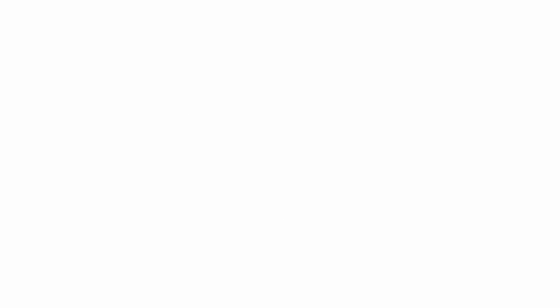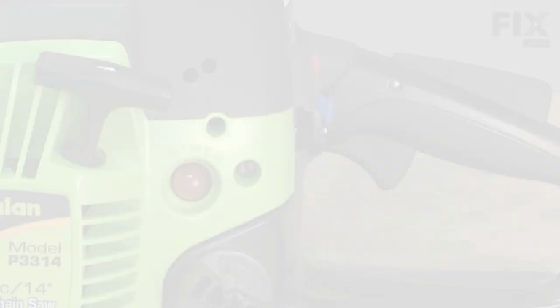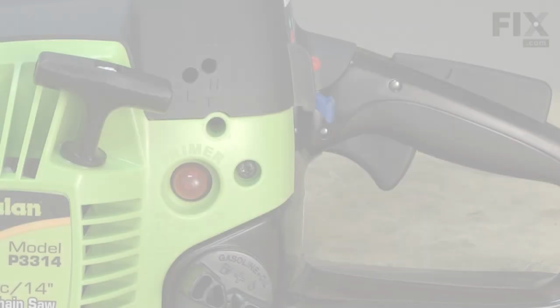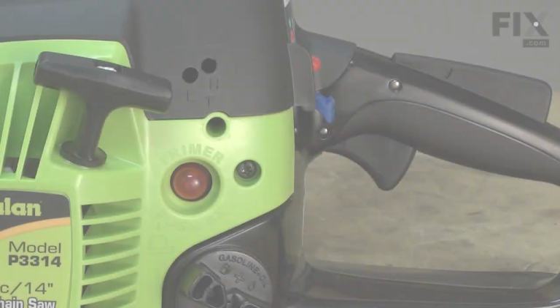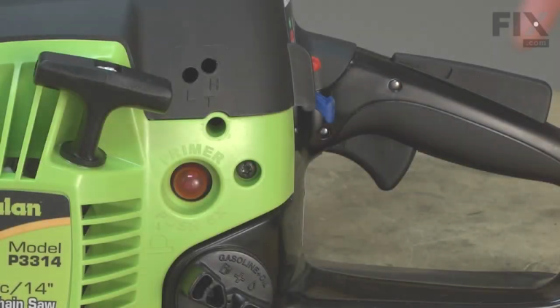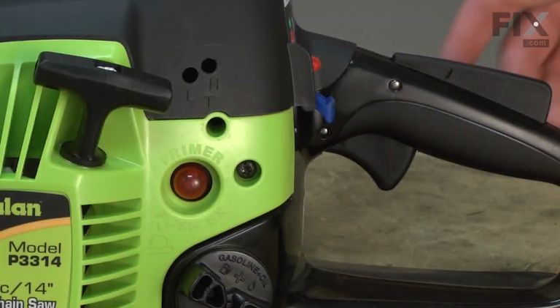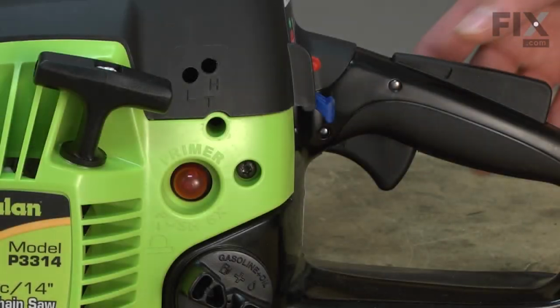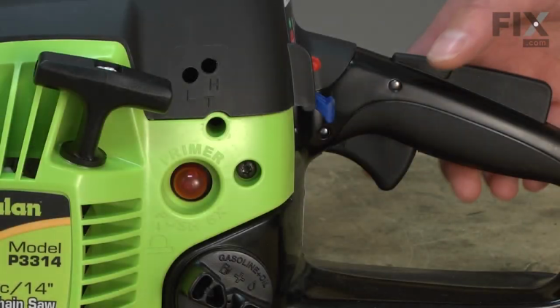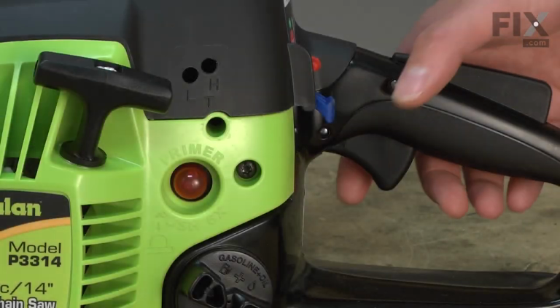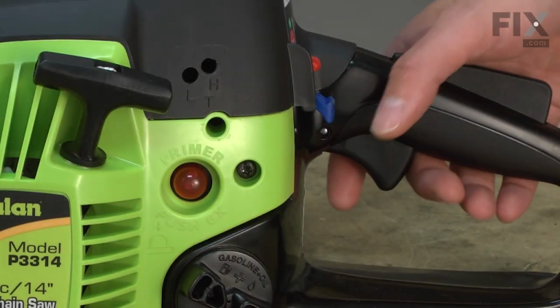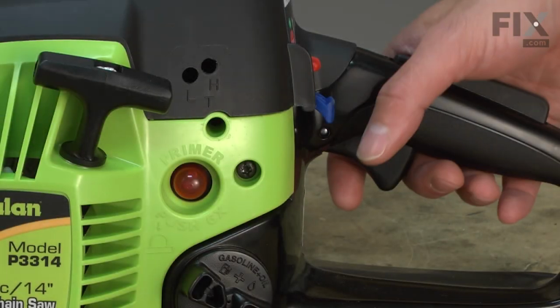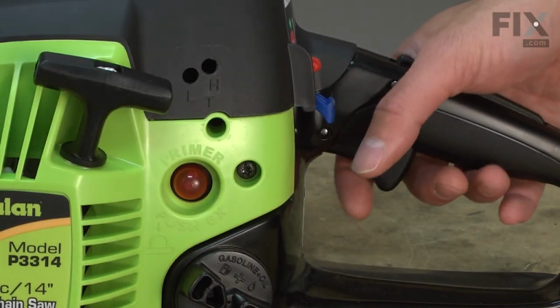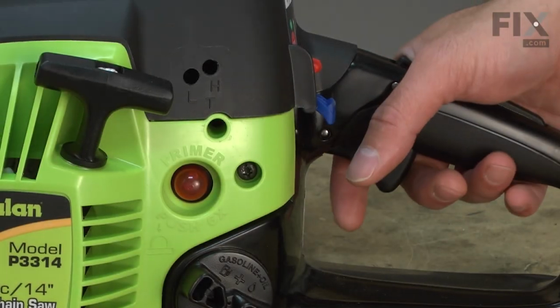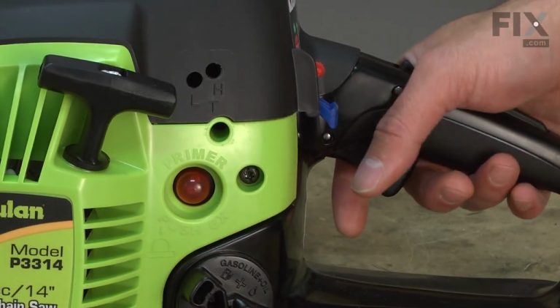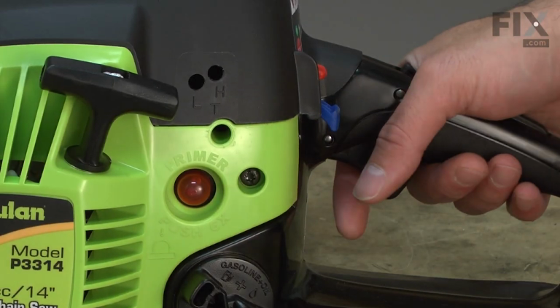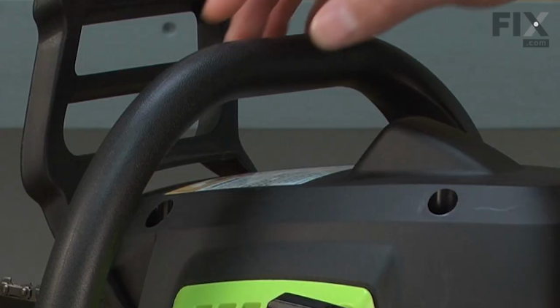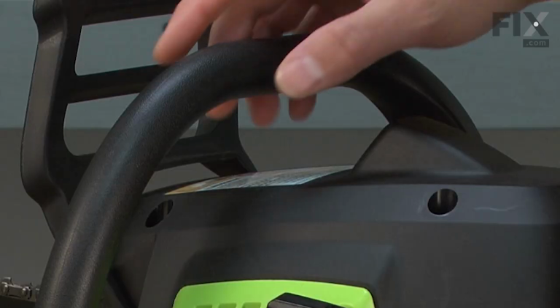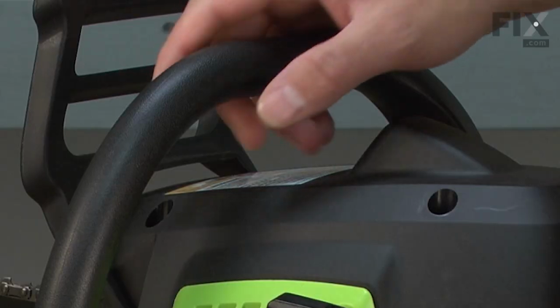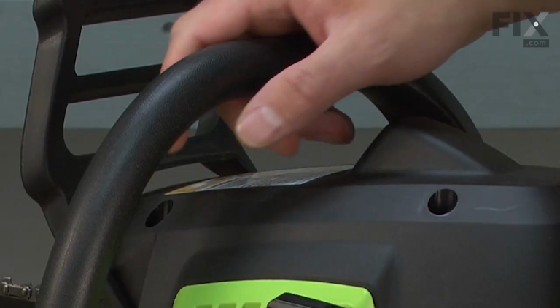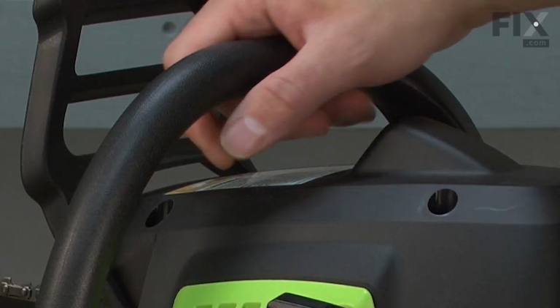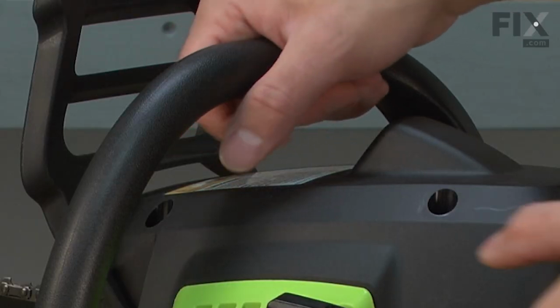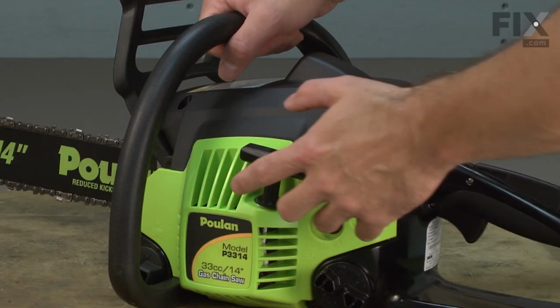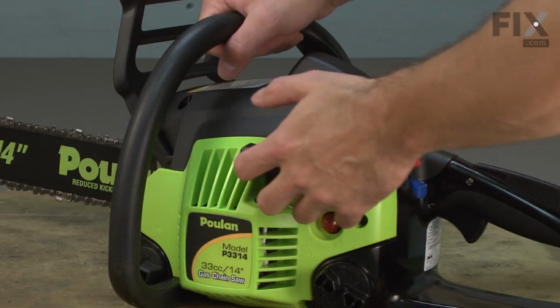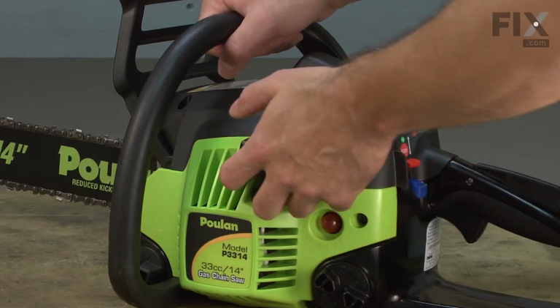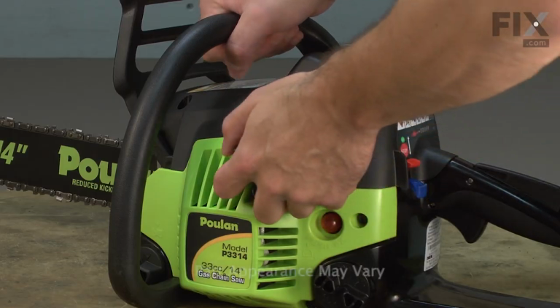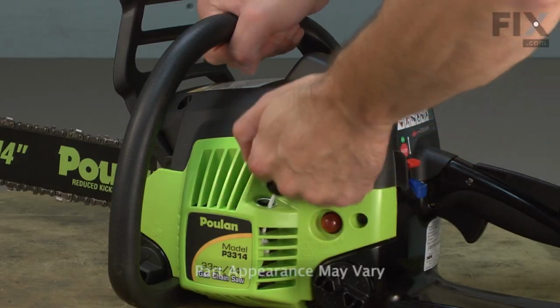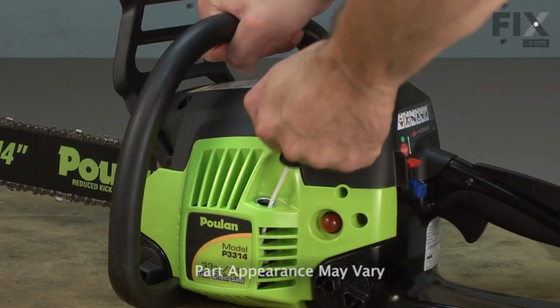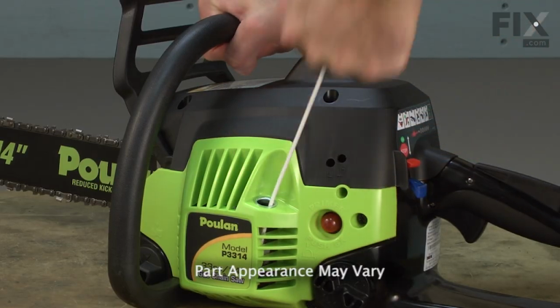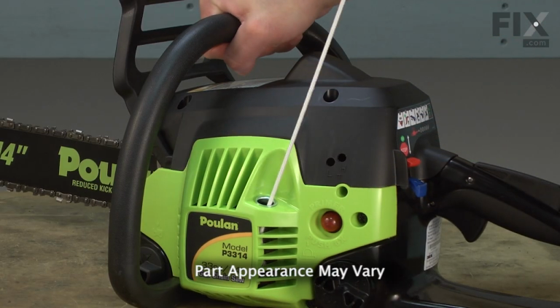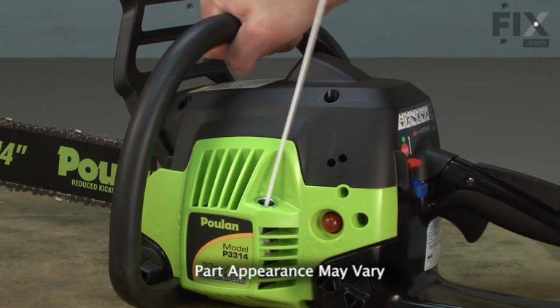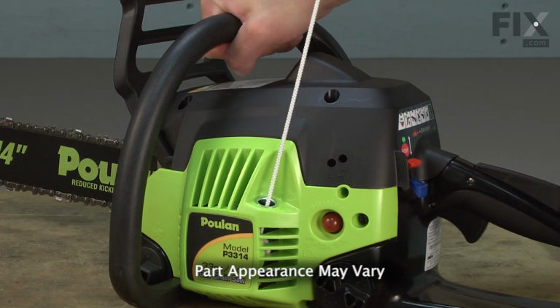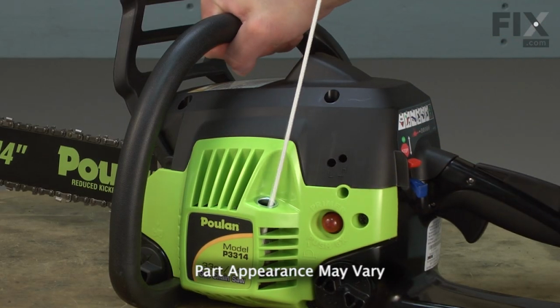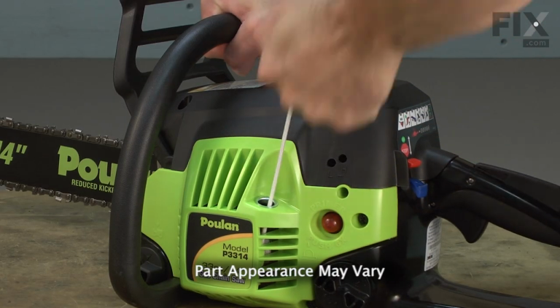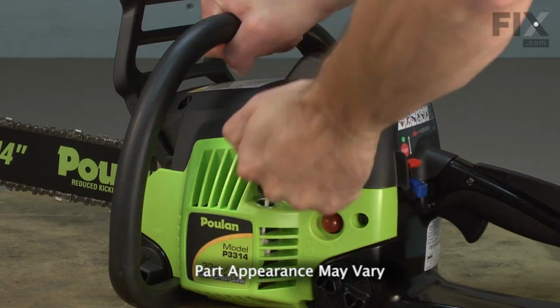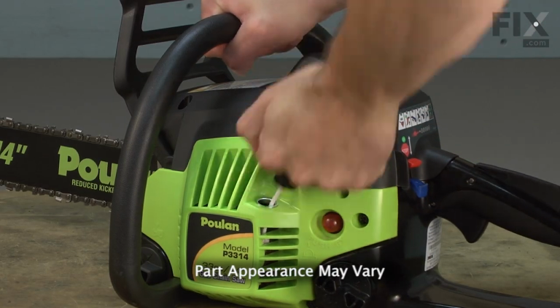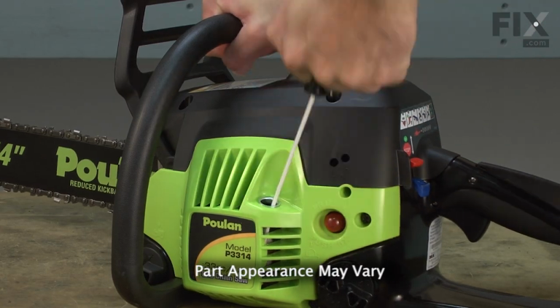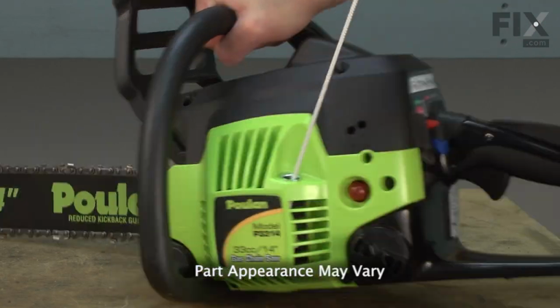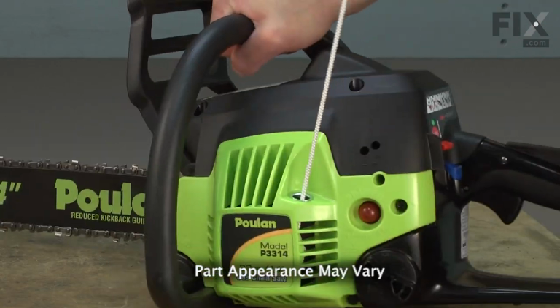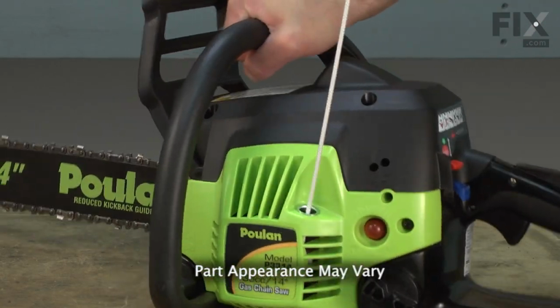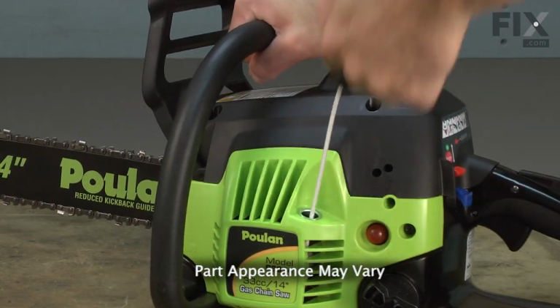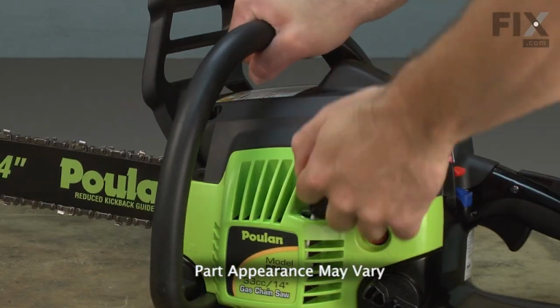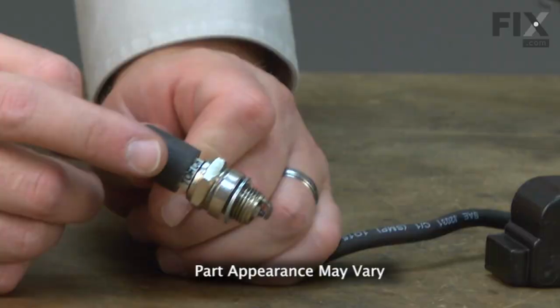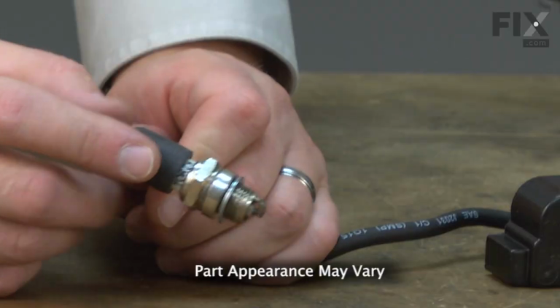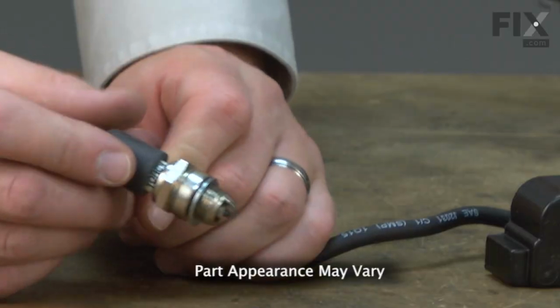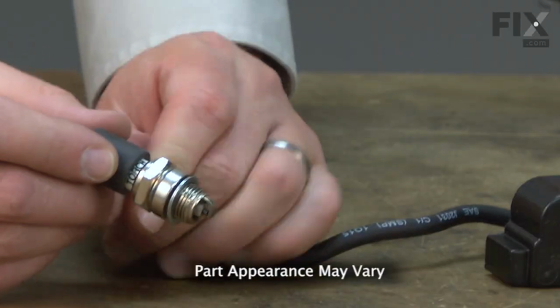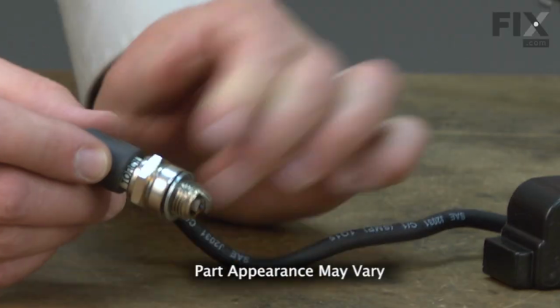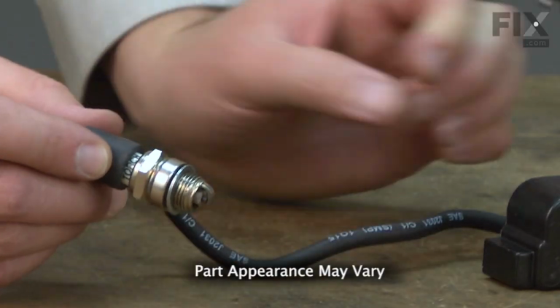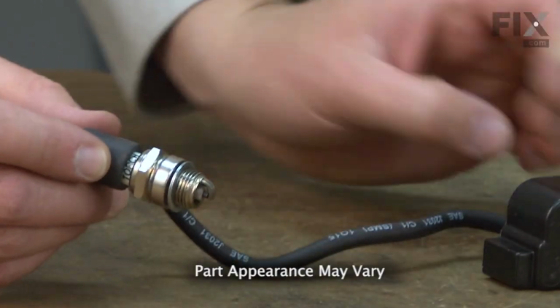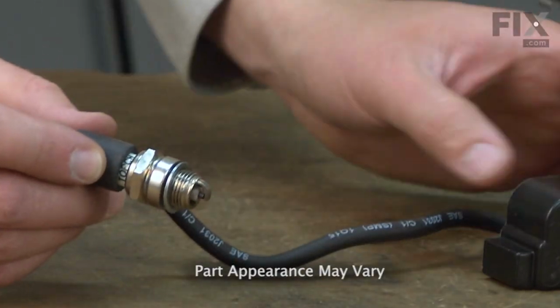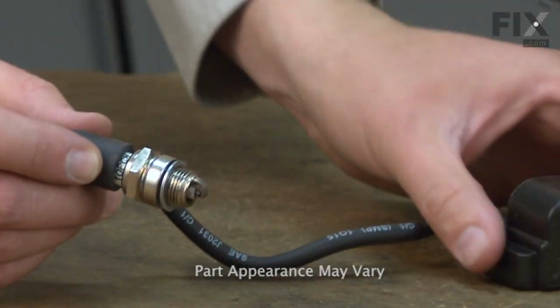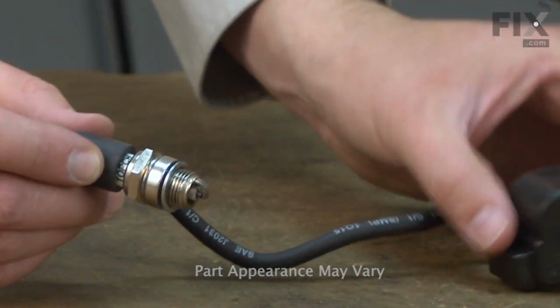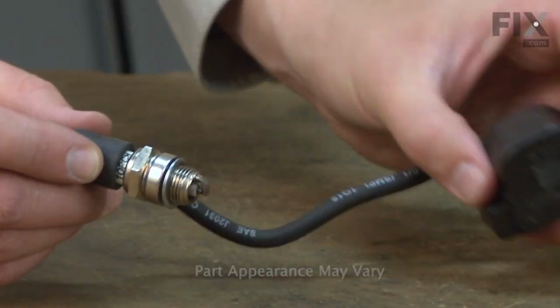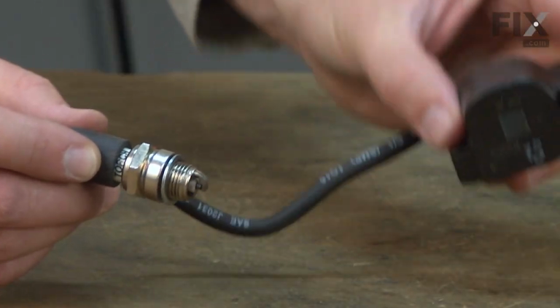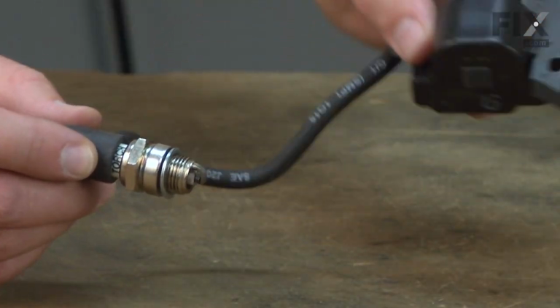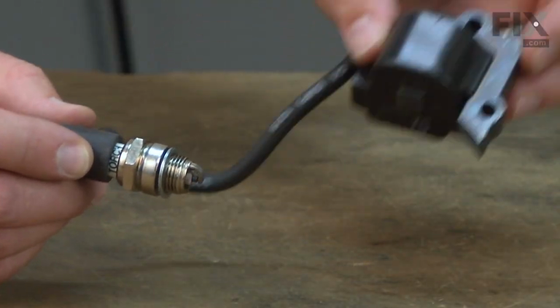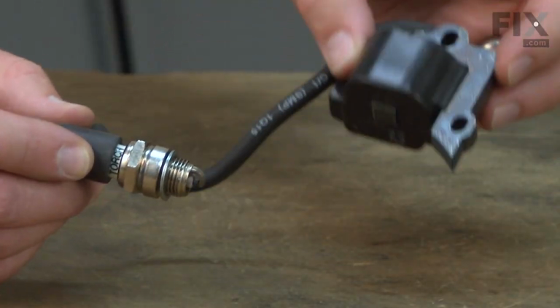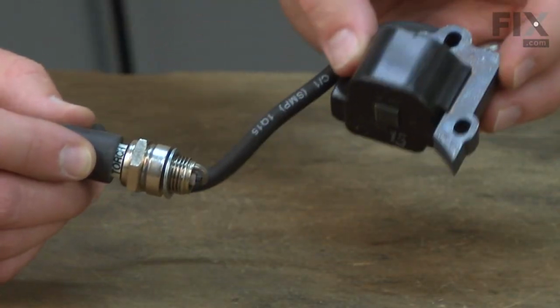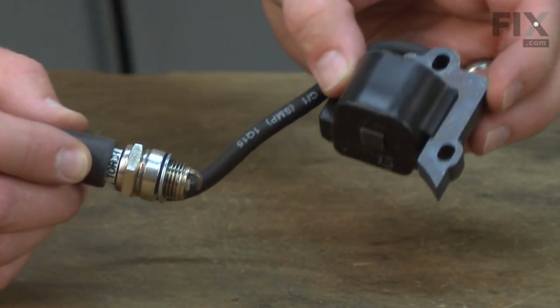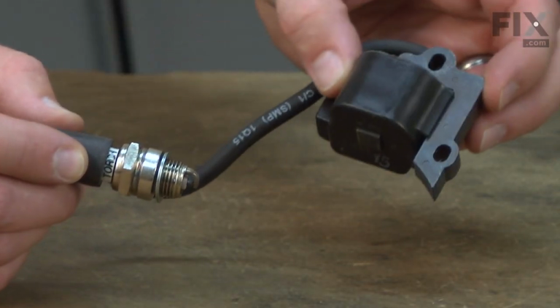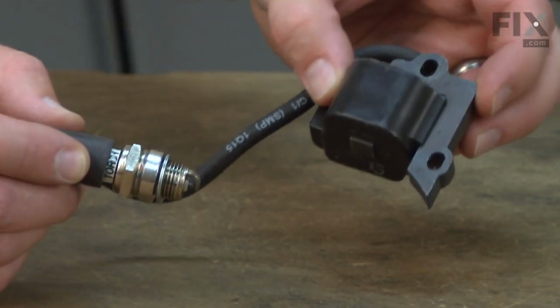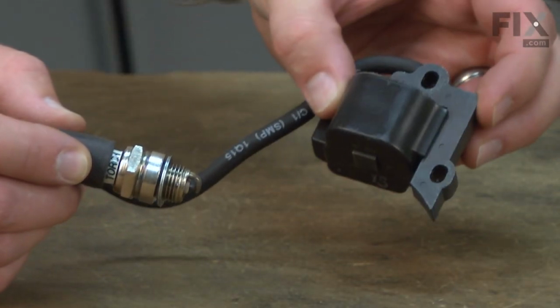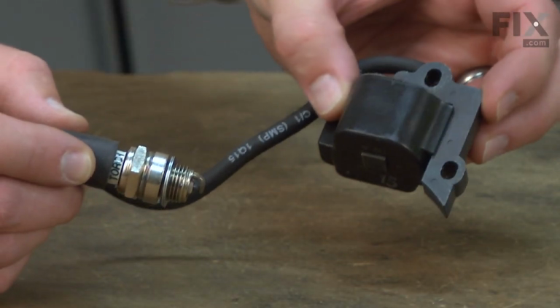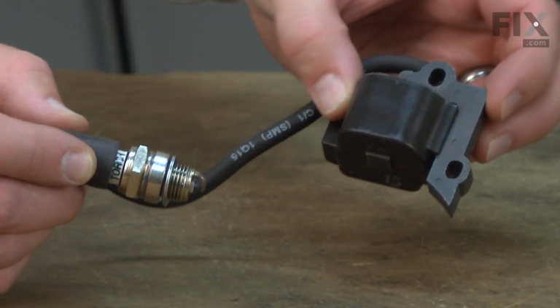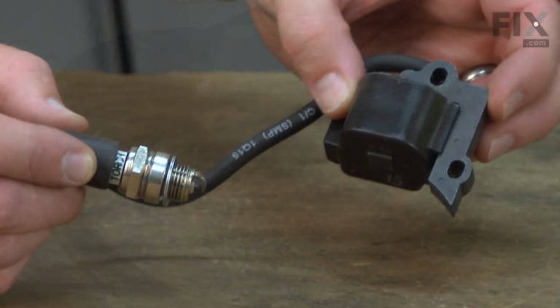Will your engine not start? Will it run for a while and then not restart? If so, you might need a new ignition coil.